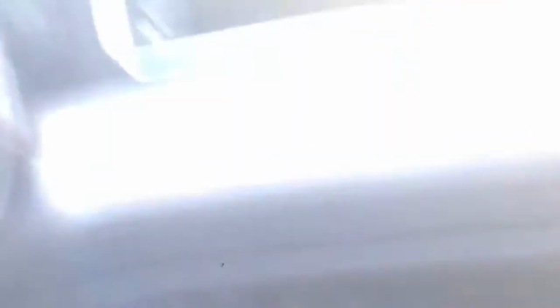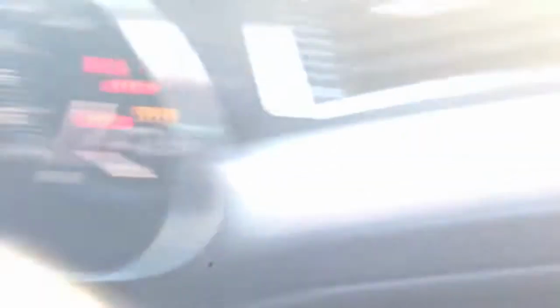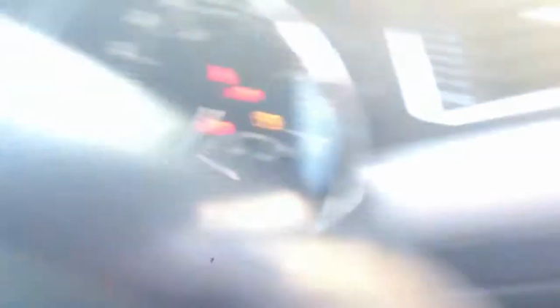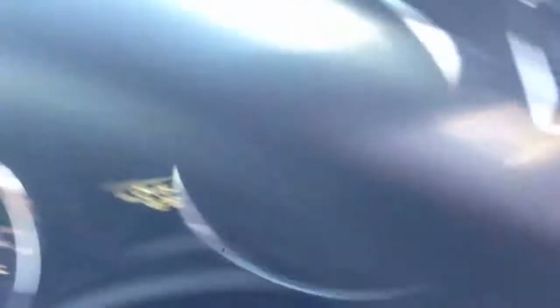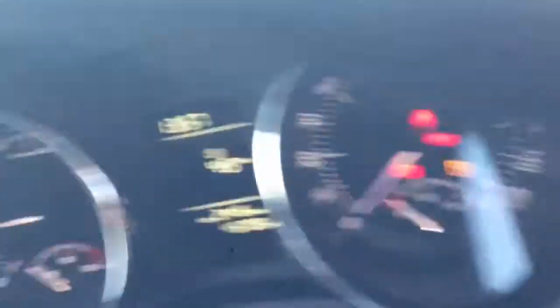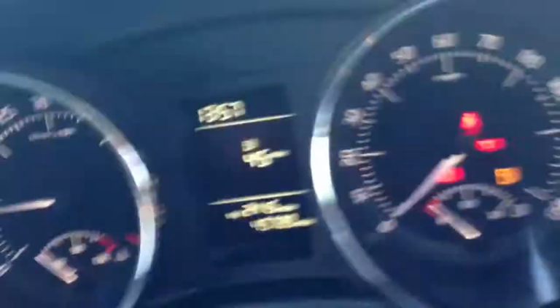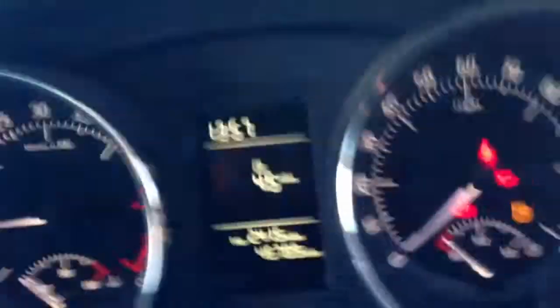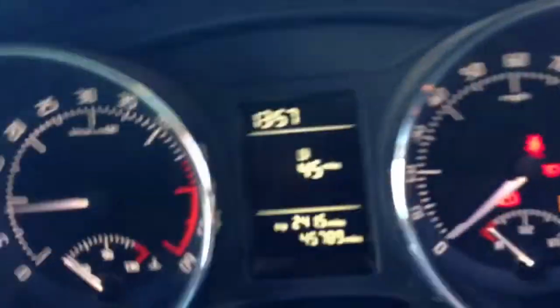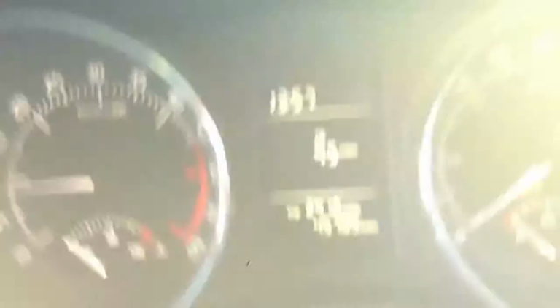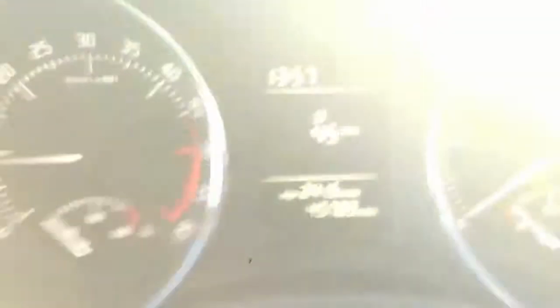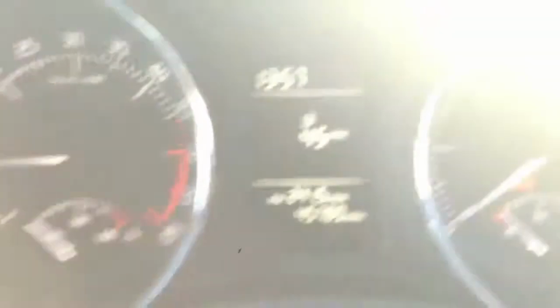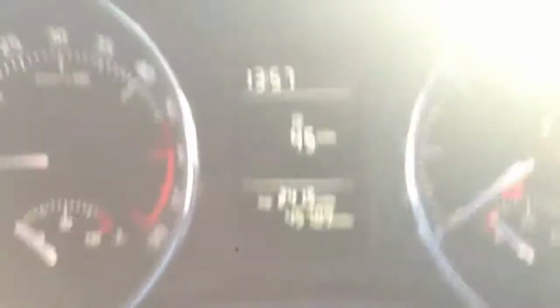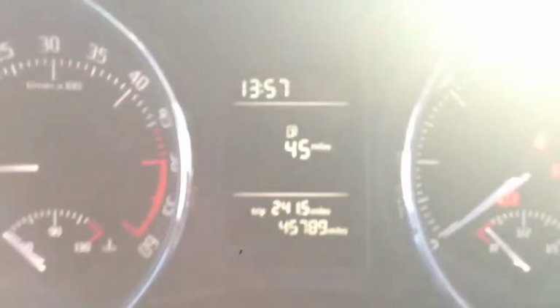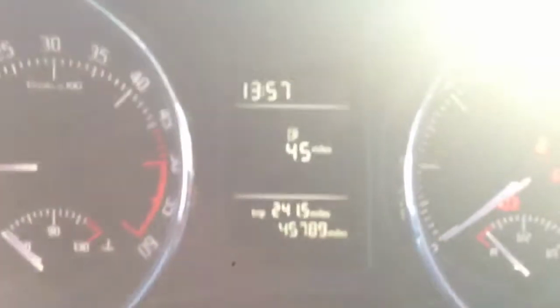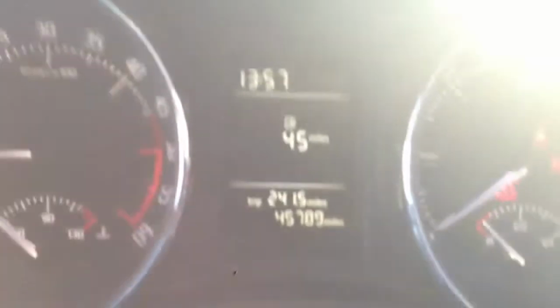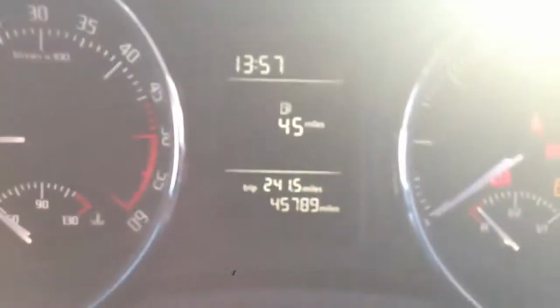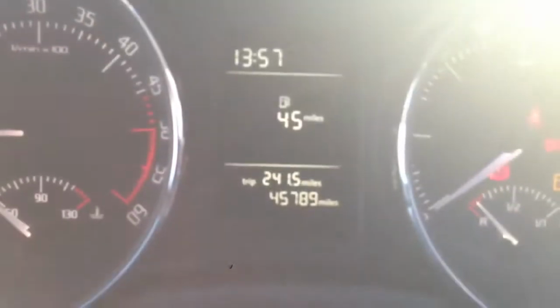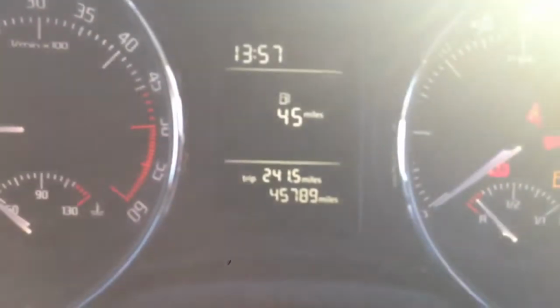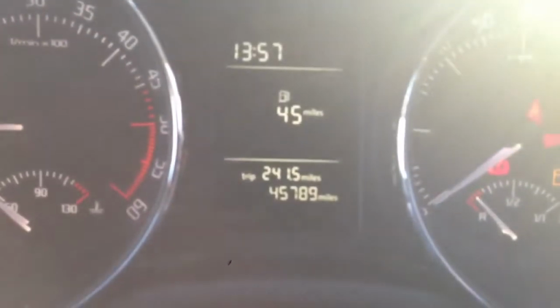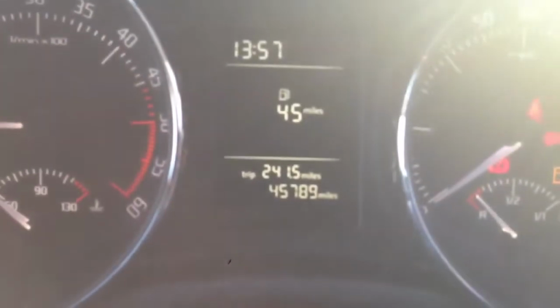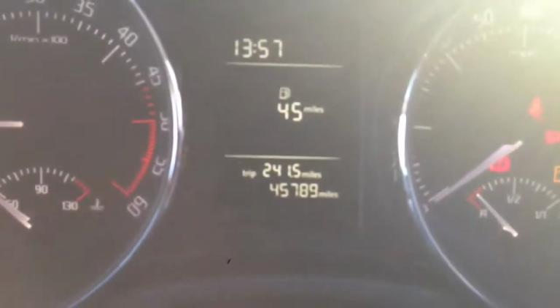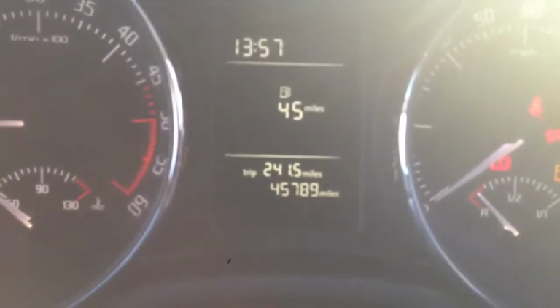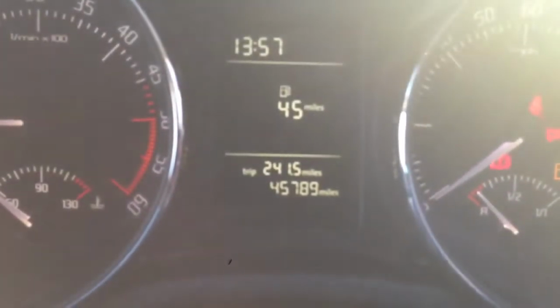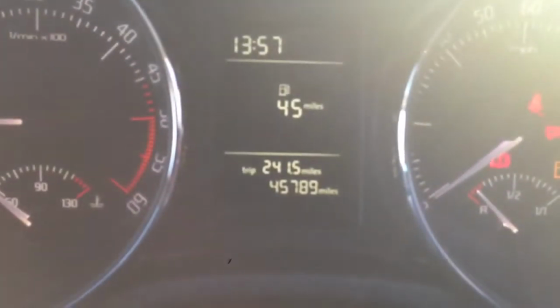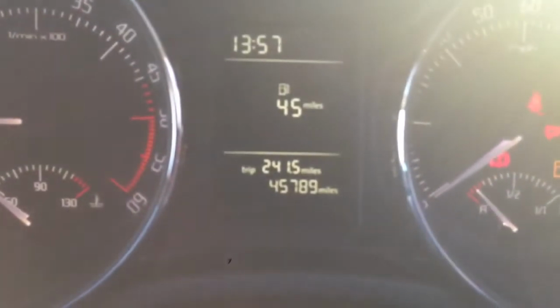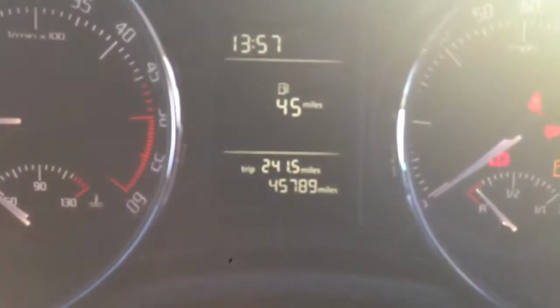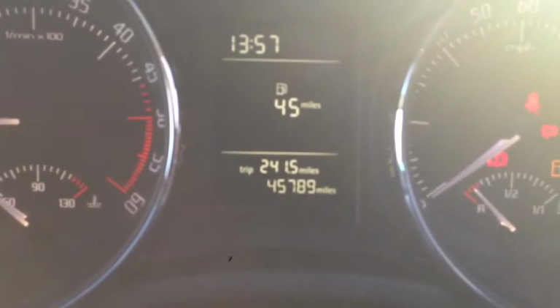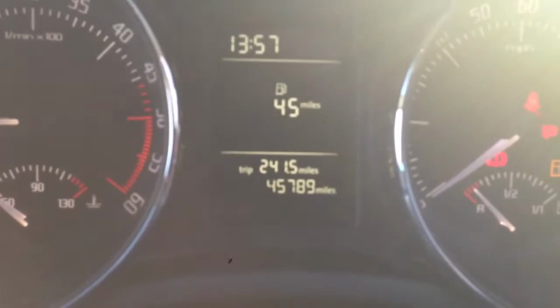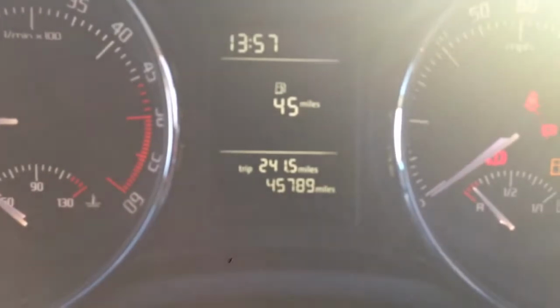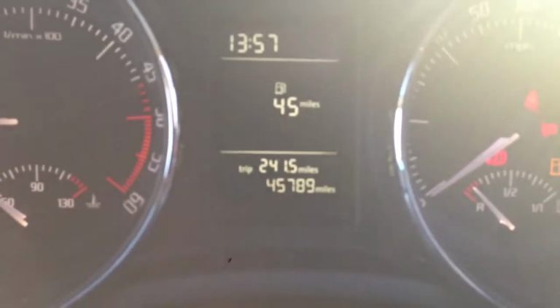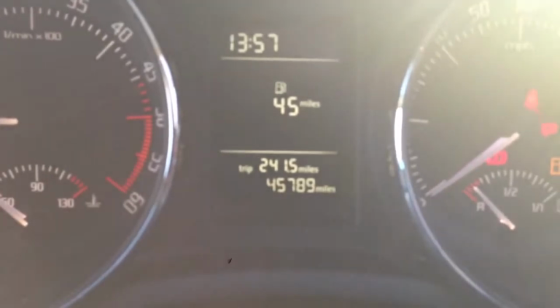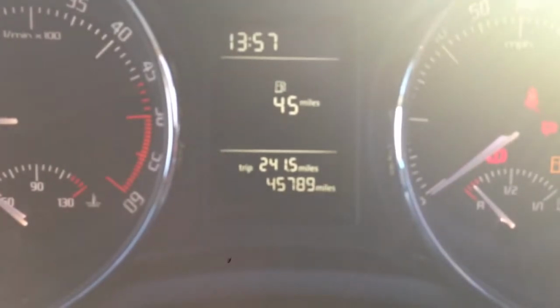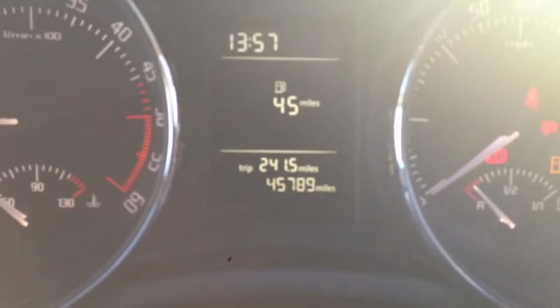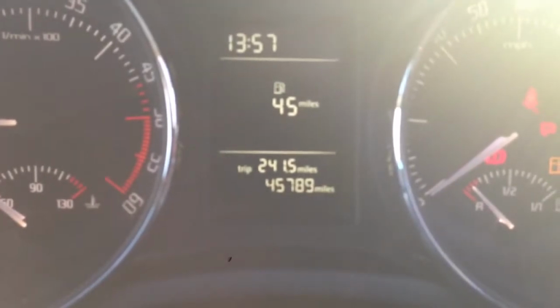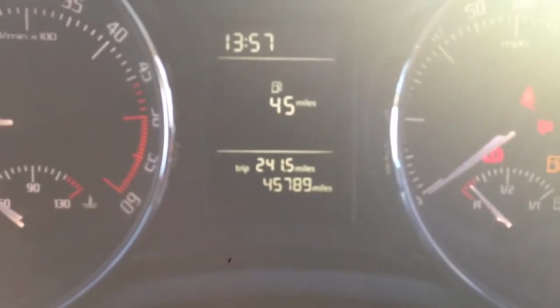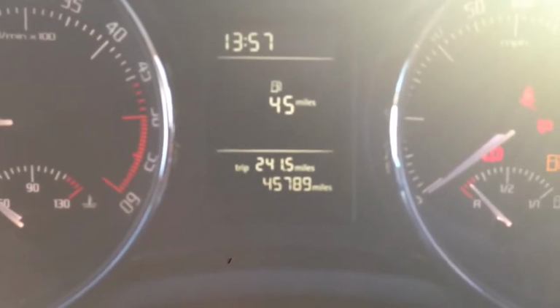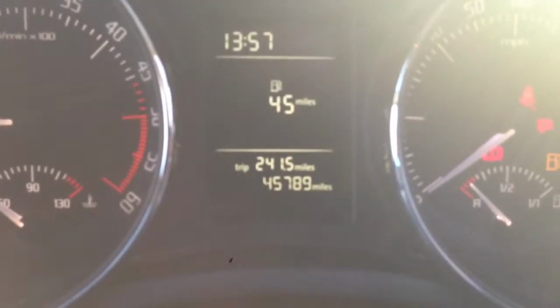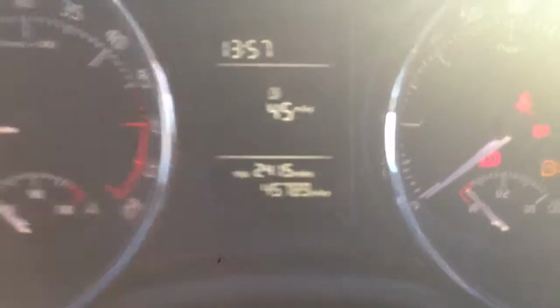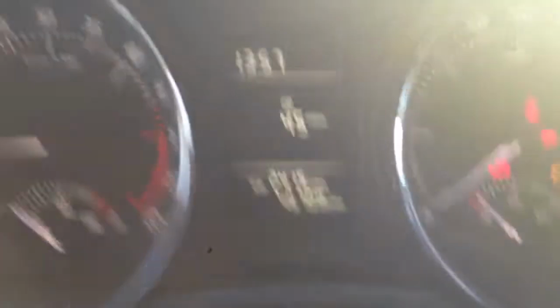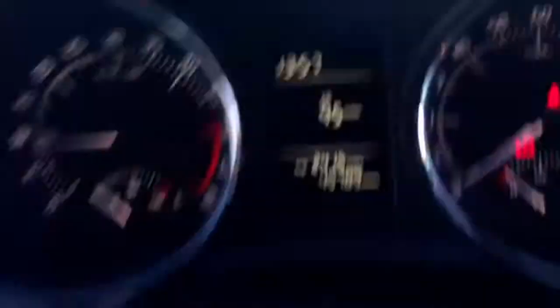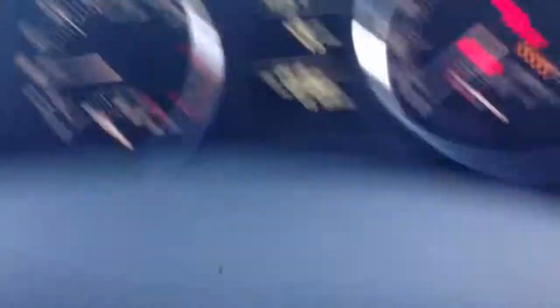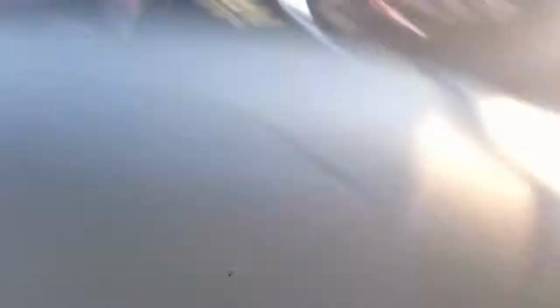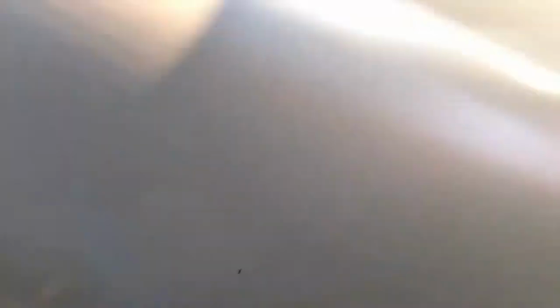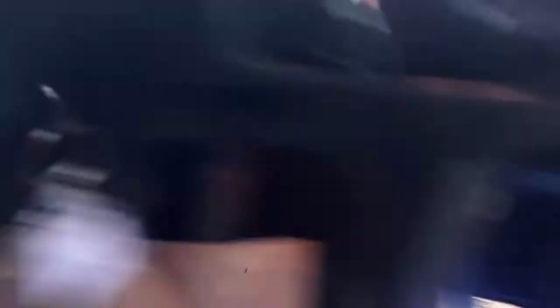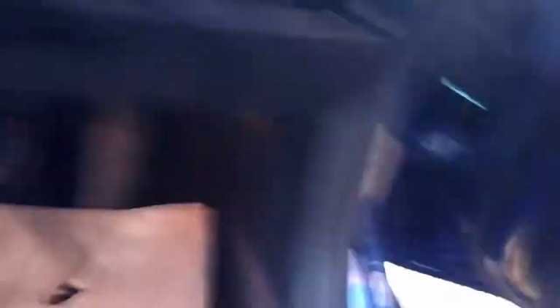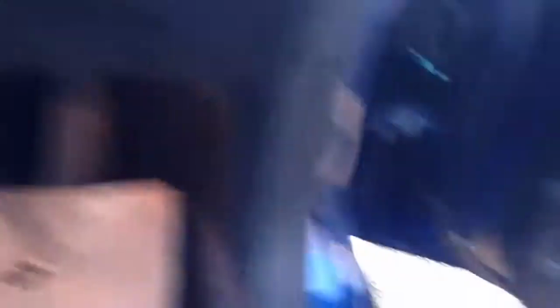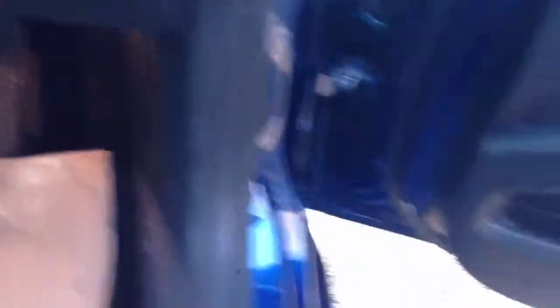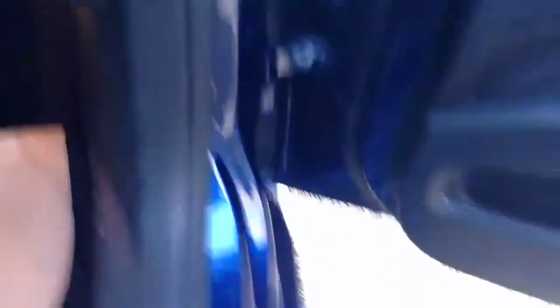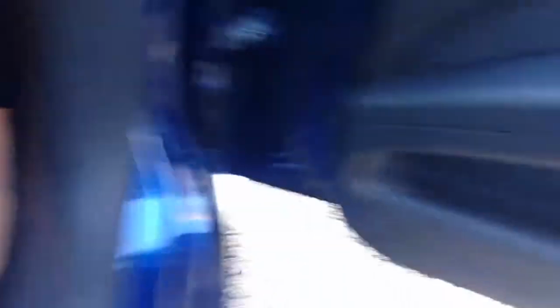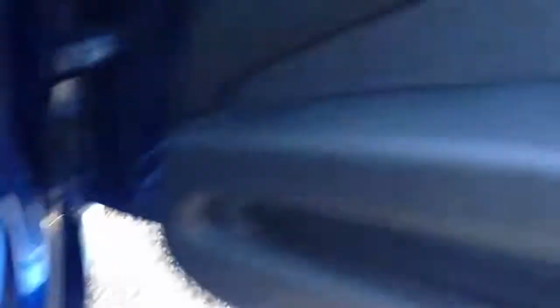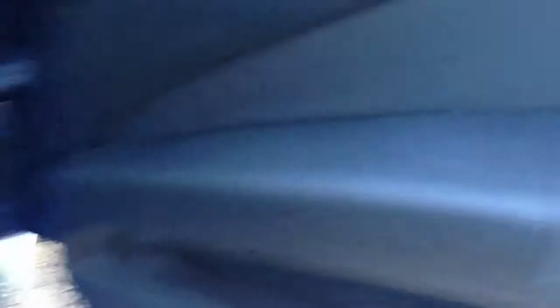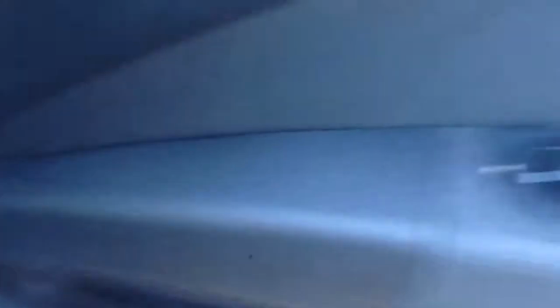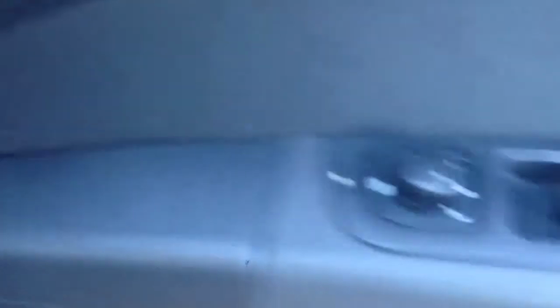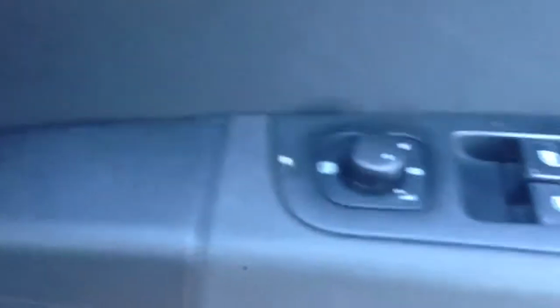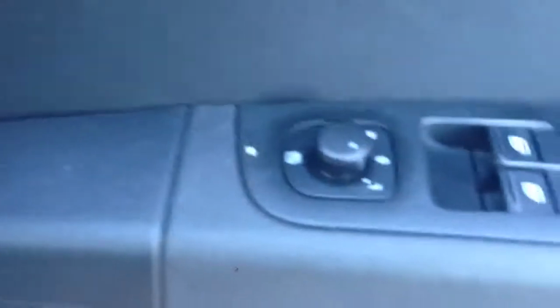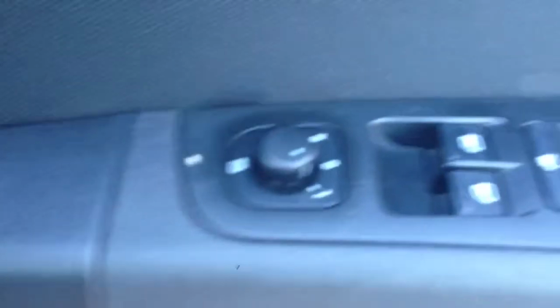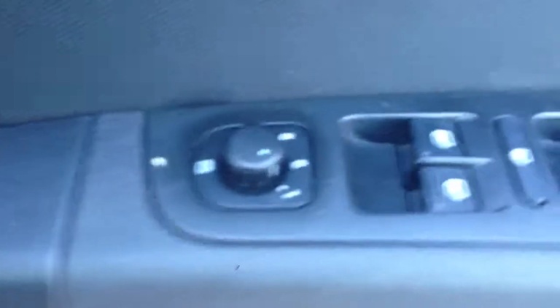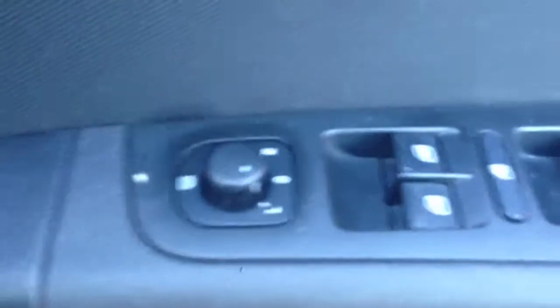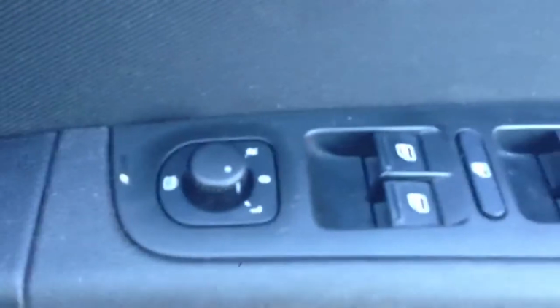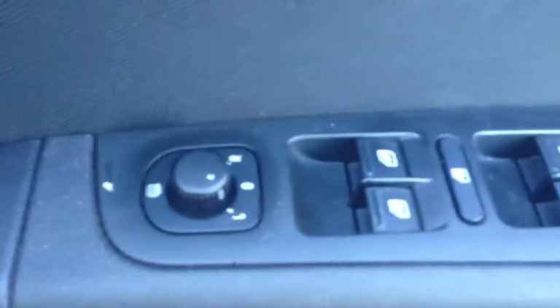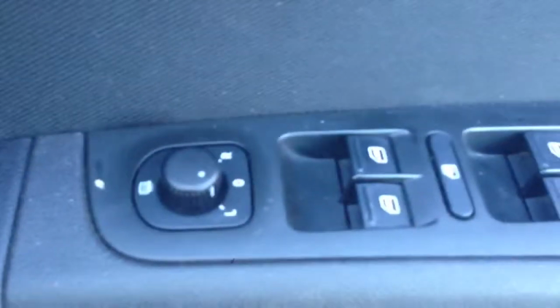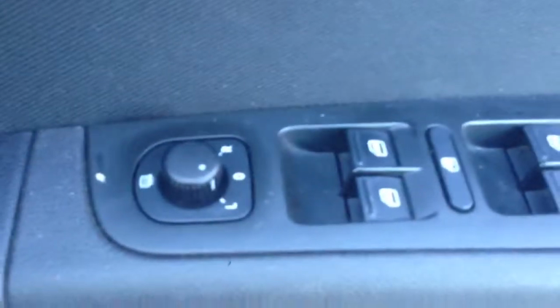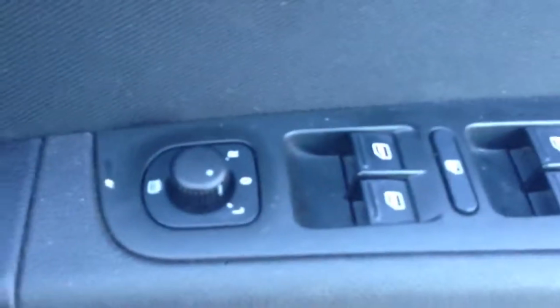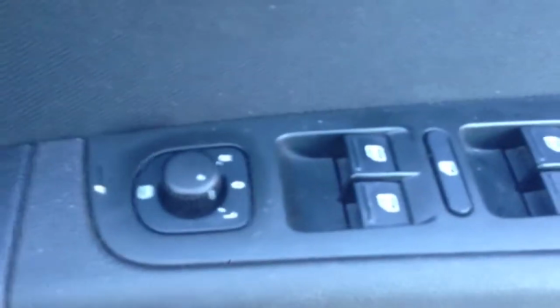The car has covered 45,789 miles. There are electric windows all round and electric heated mirrors.